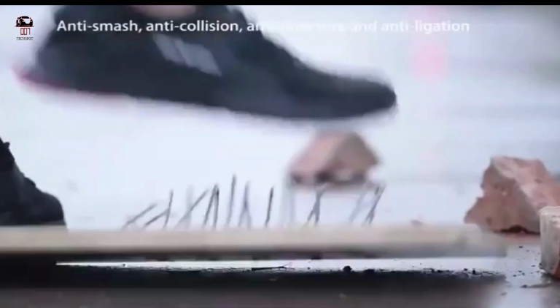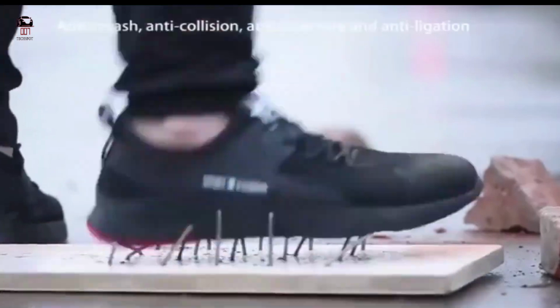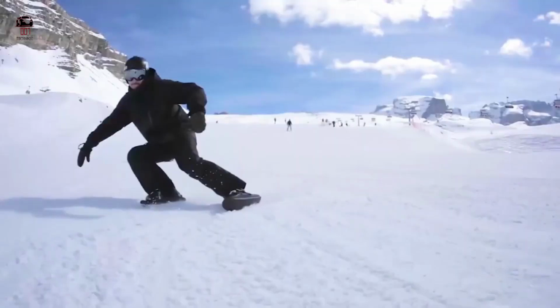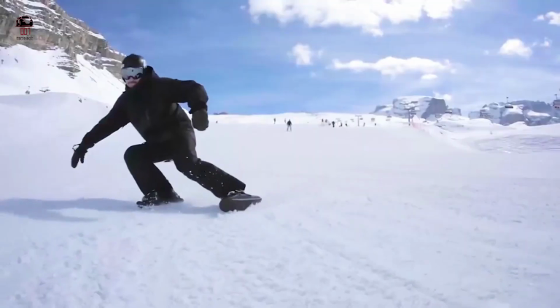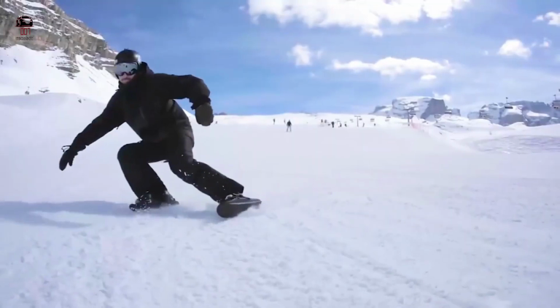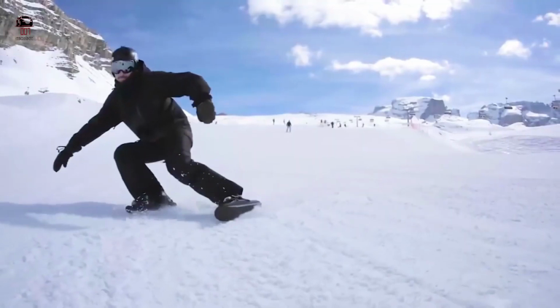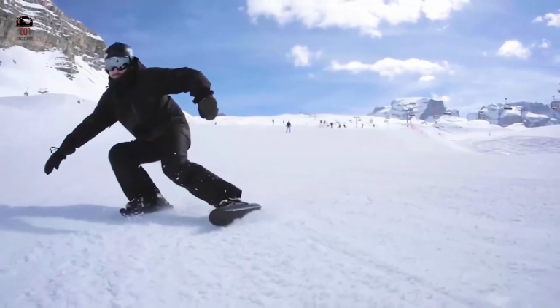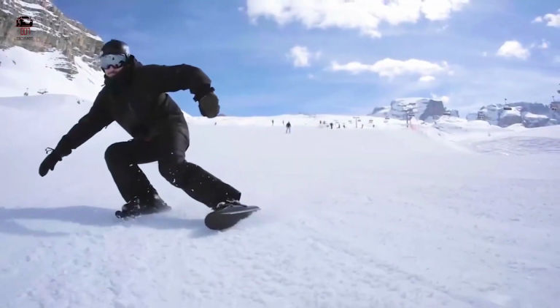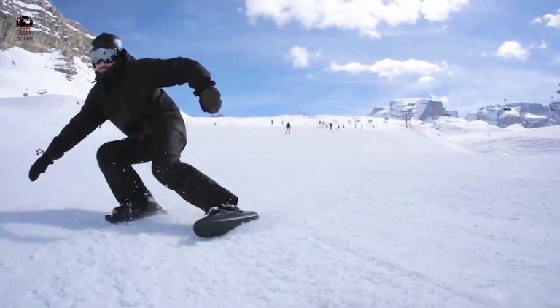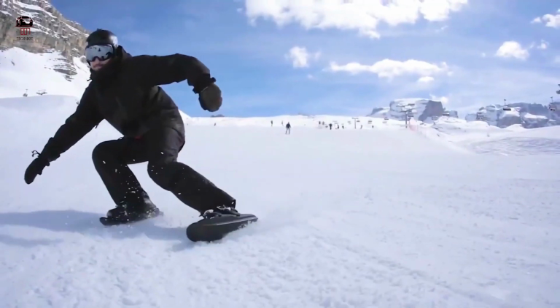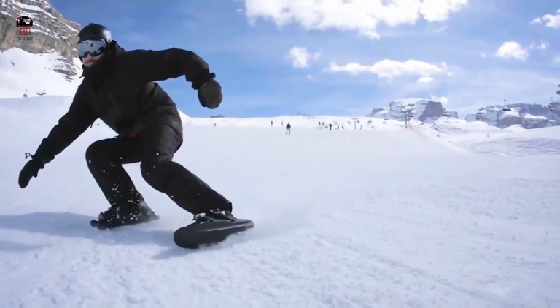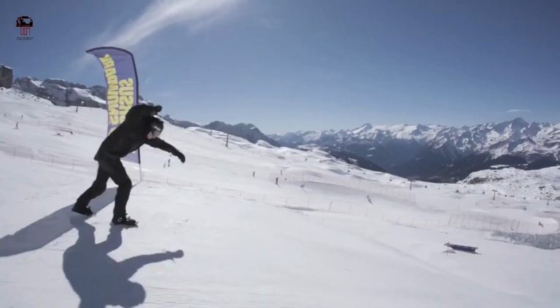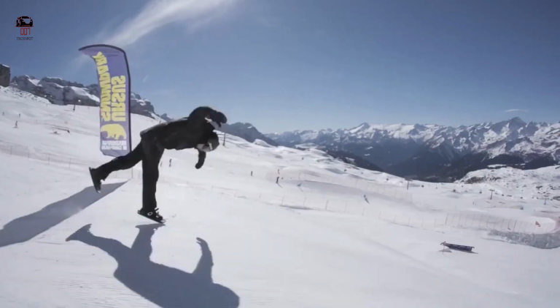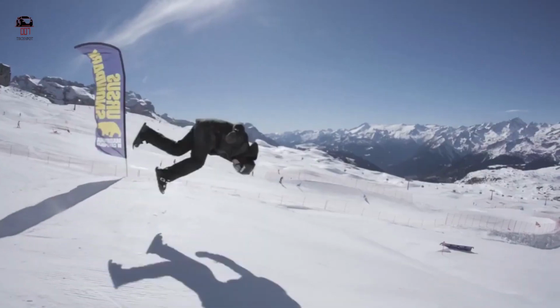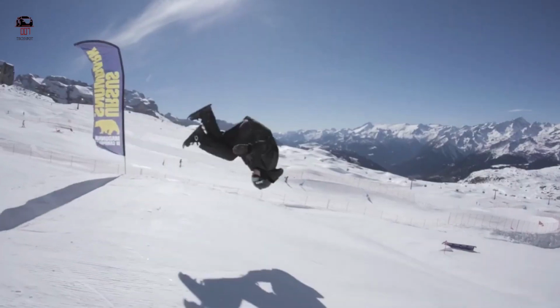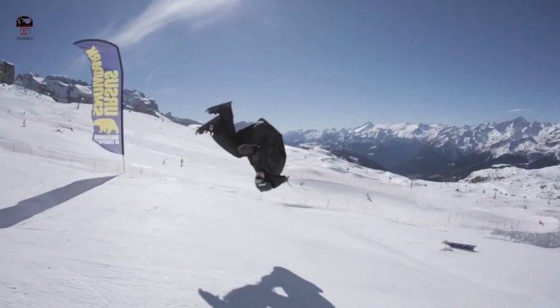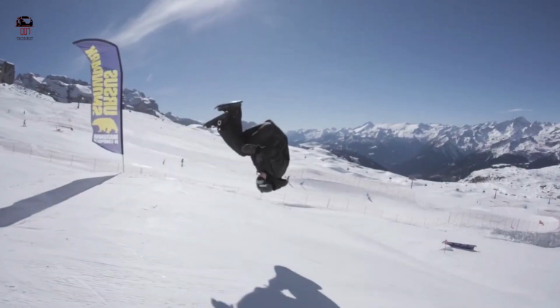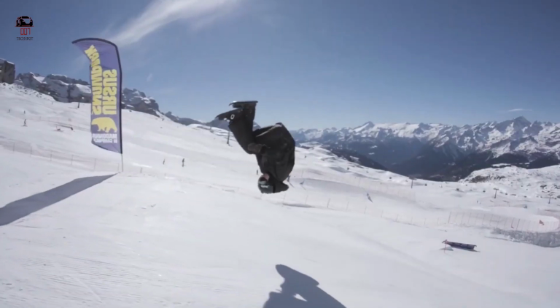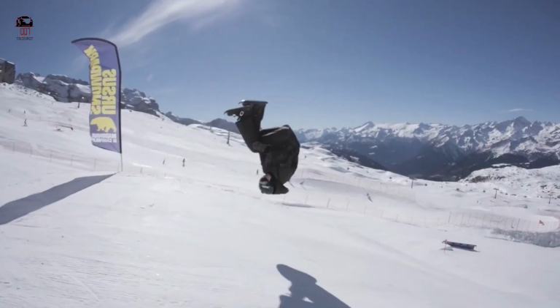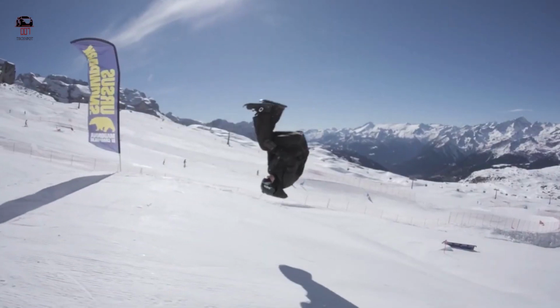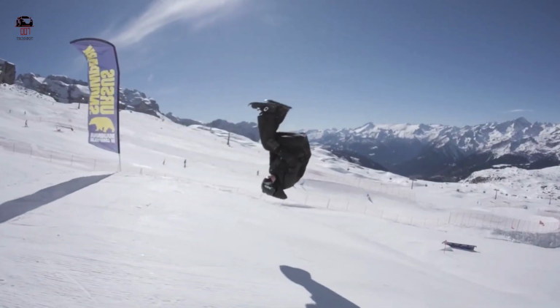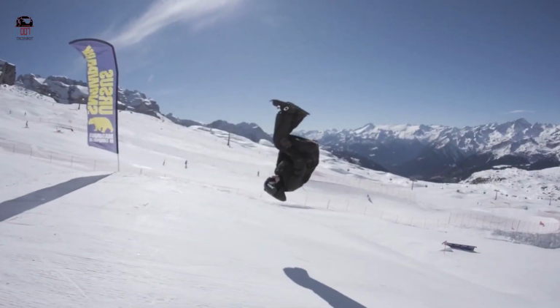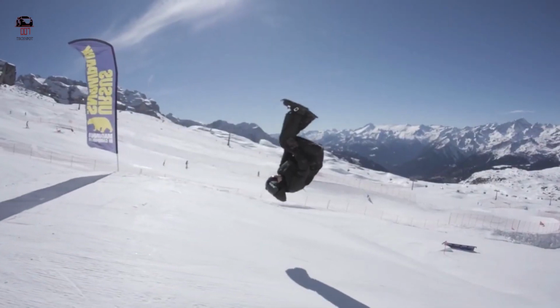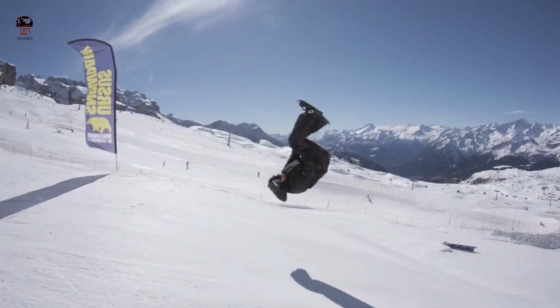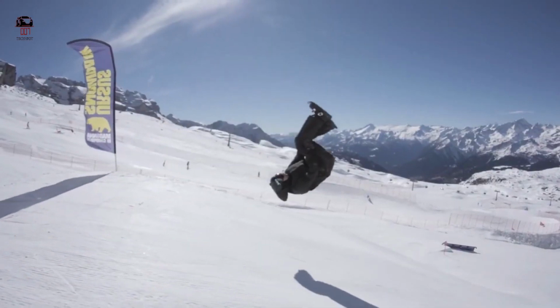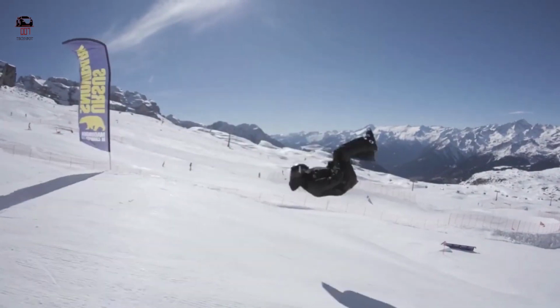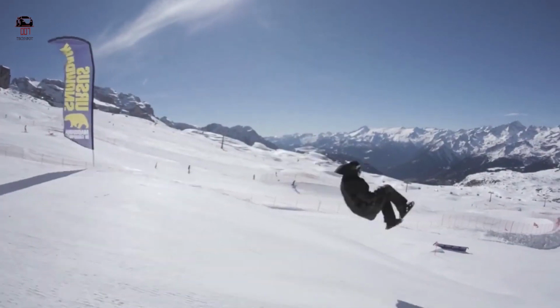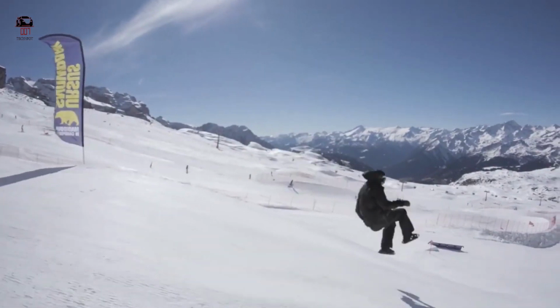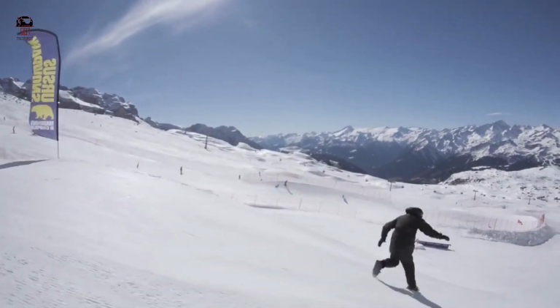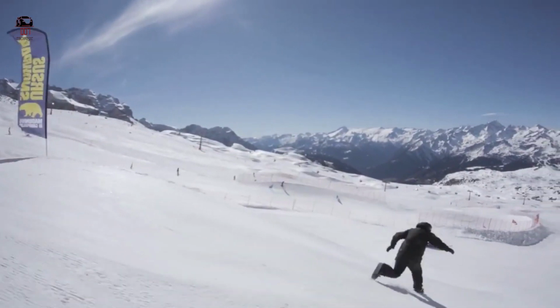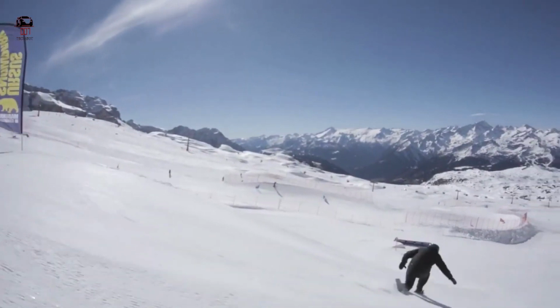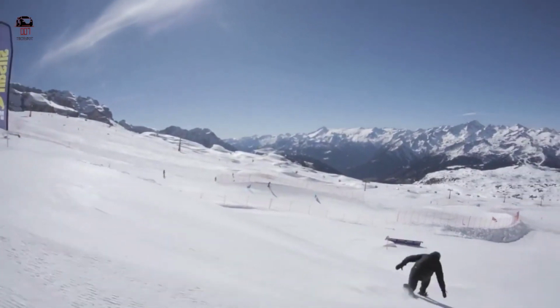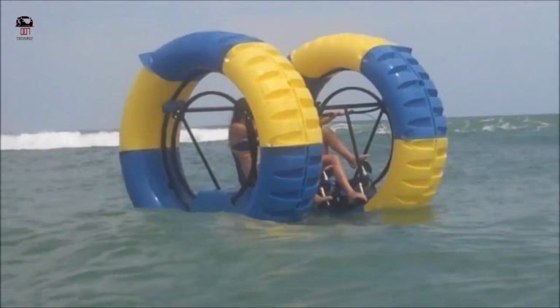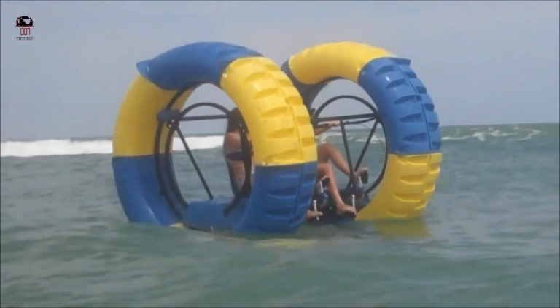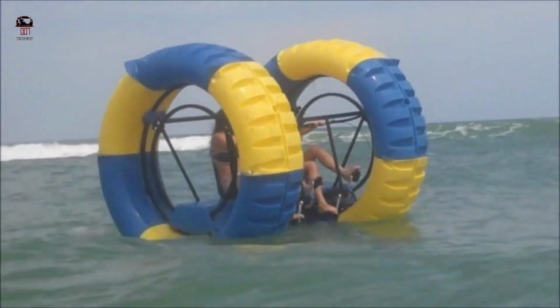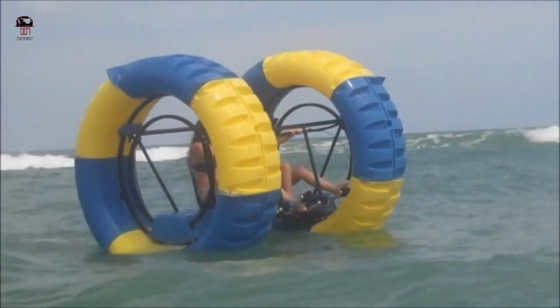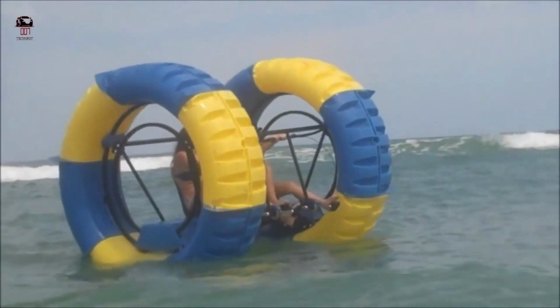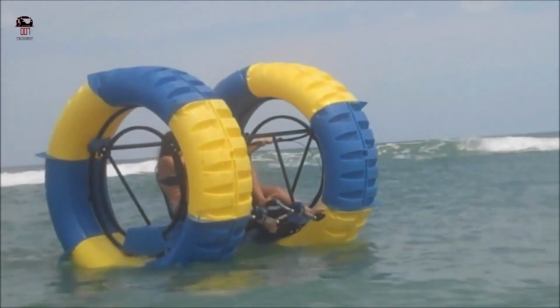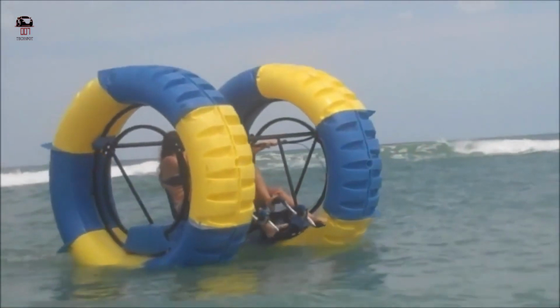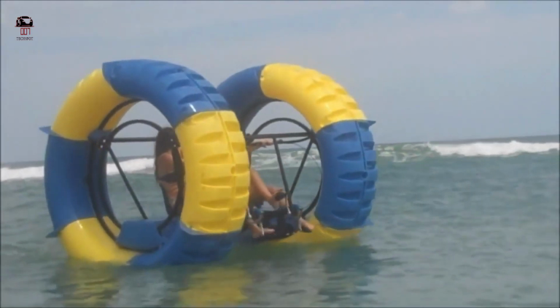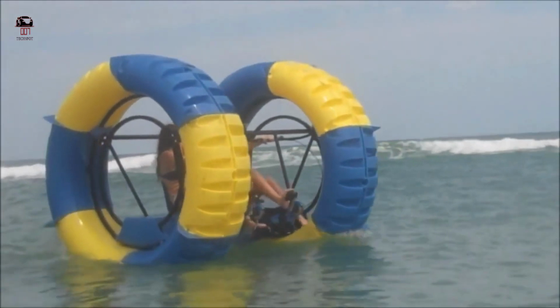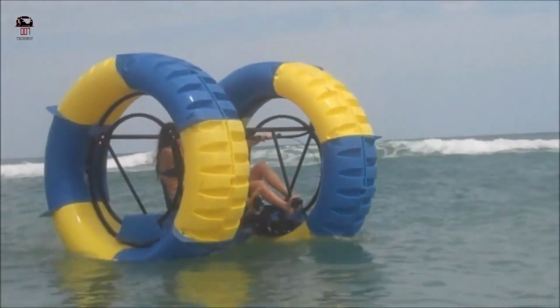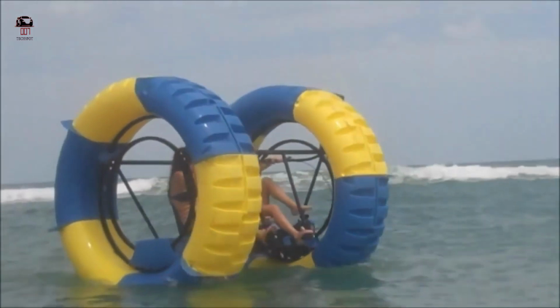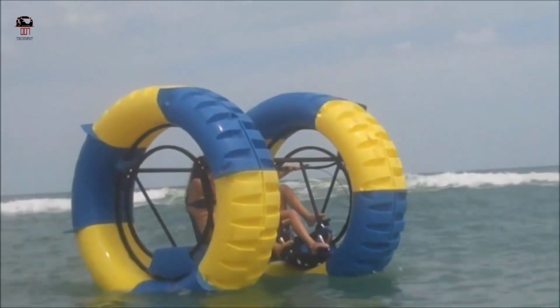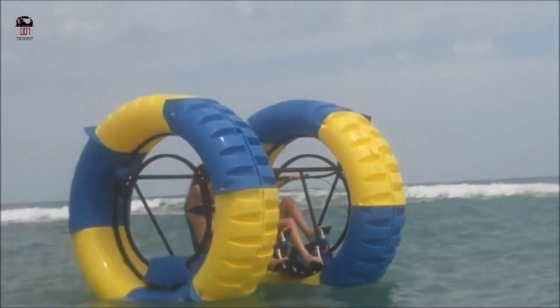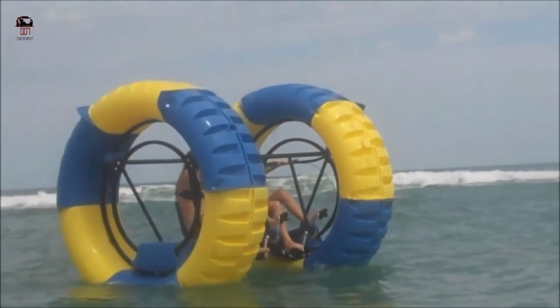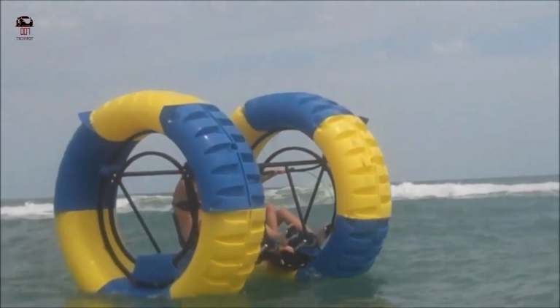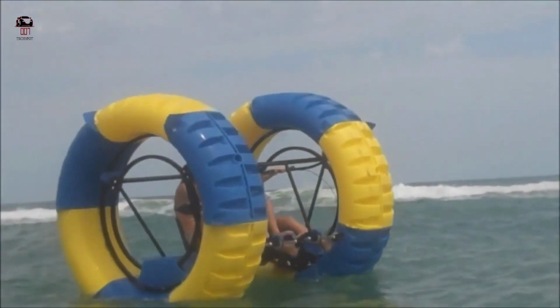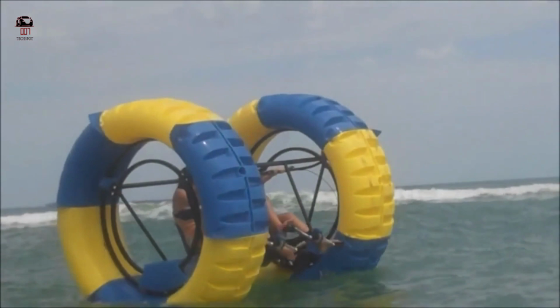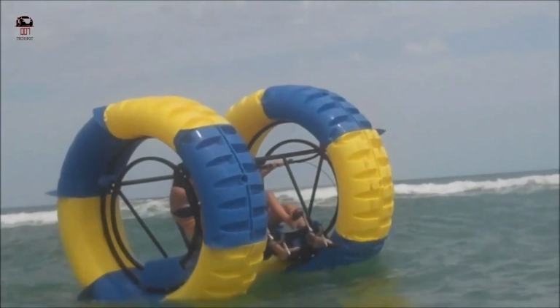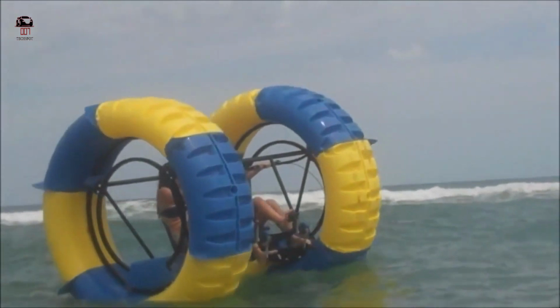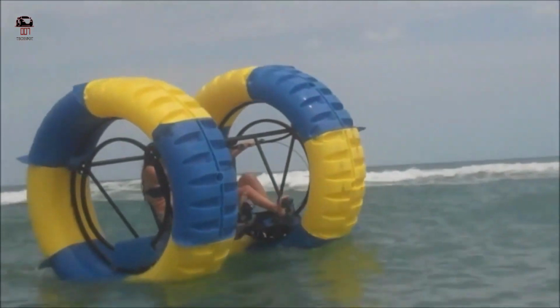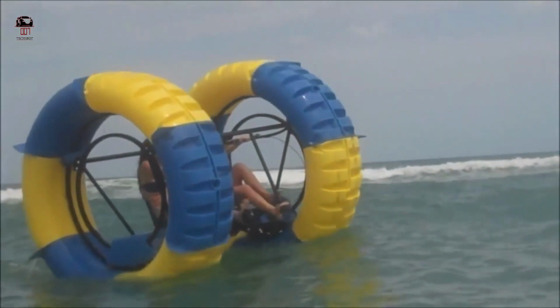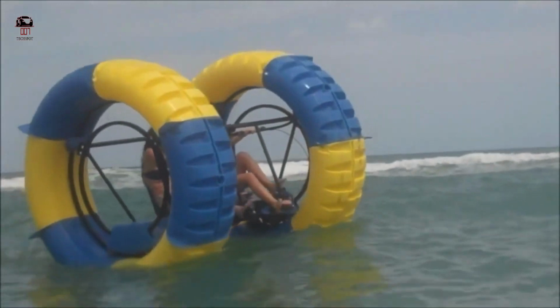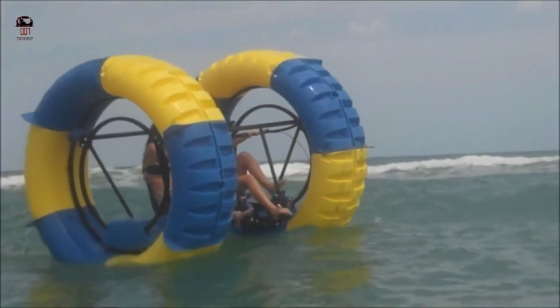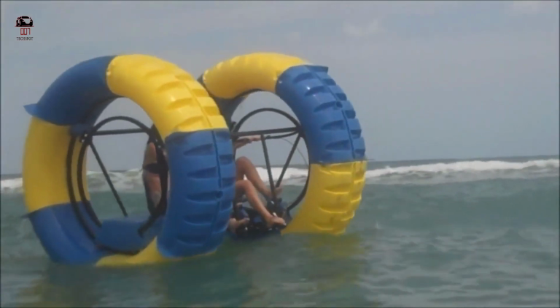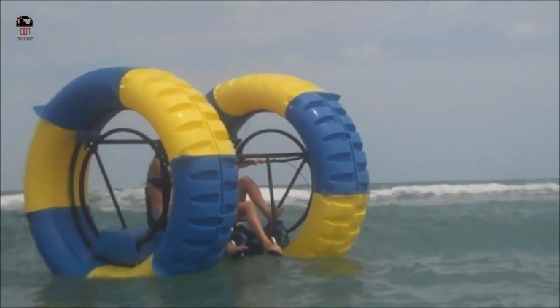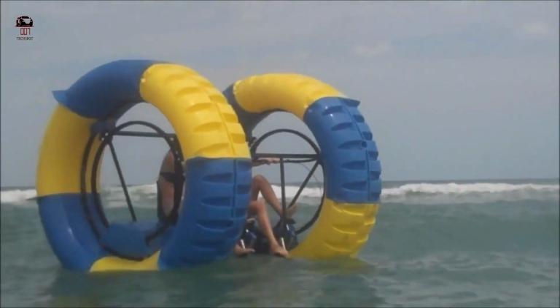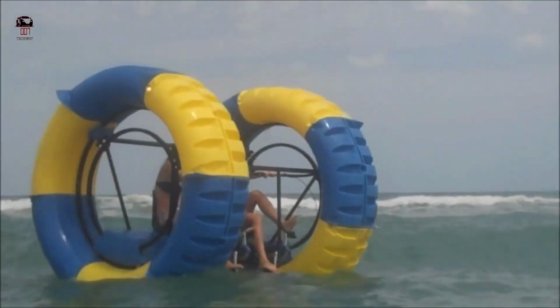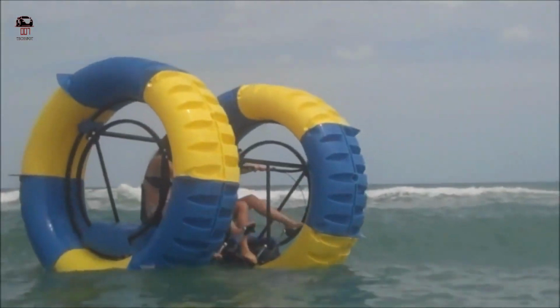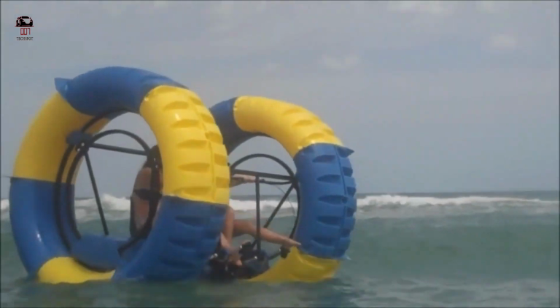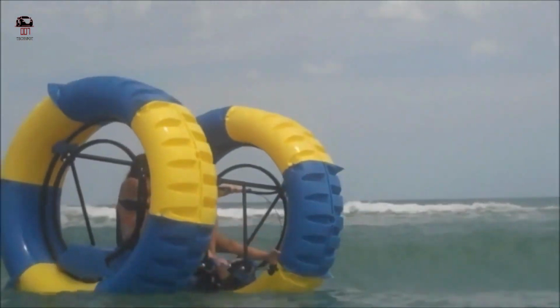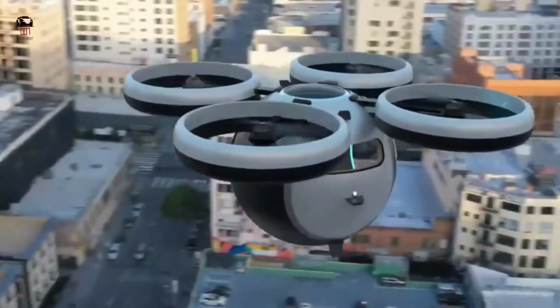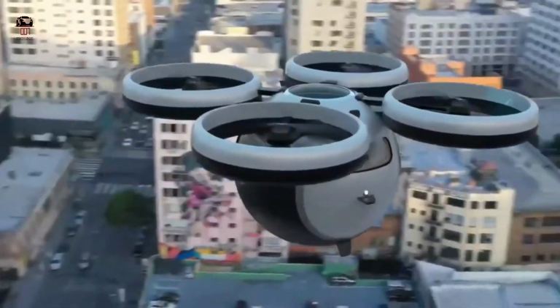Hello, welcome to this new video. I am going to share new inventions and gadgets. Watch till the end.